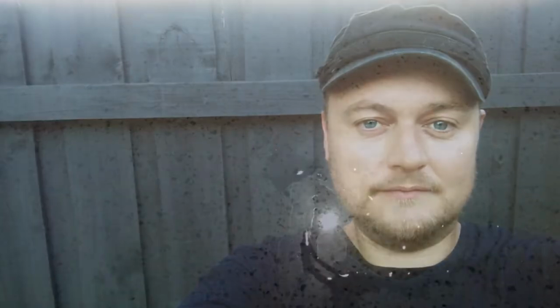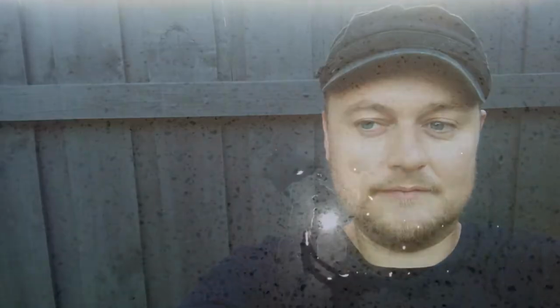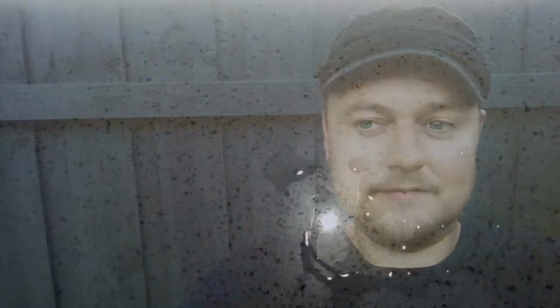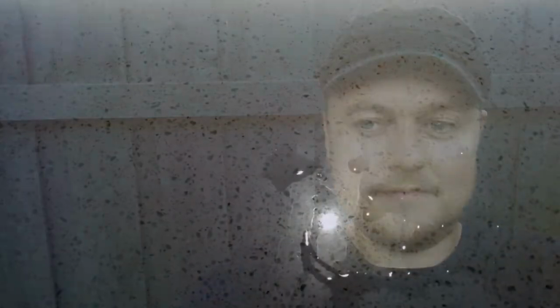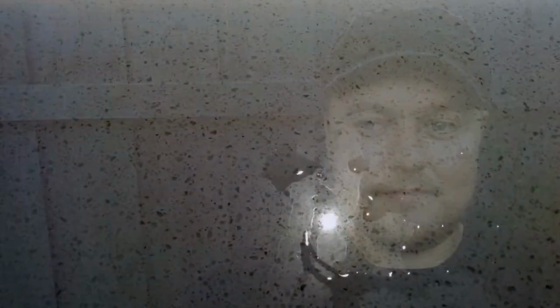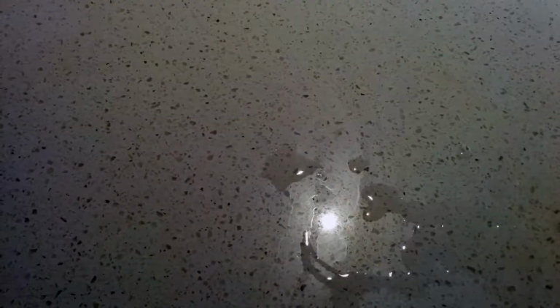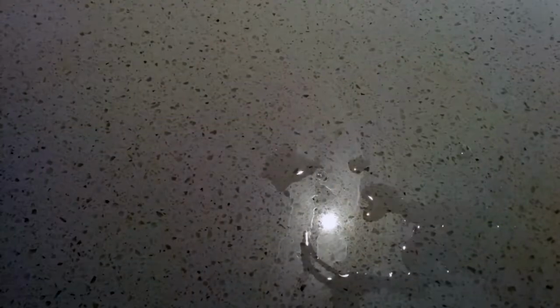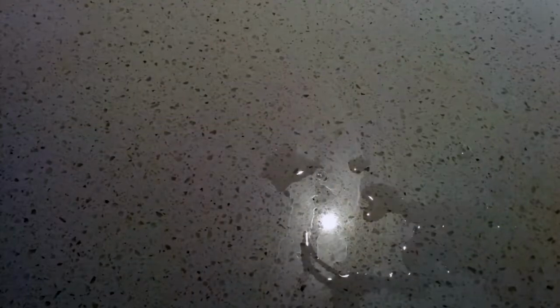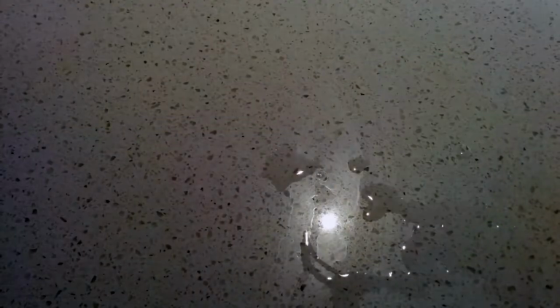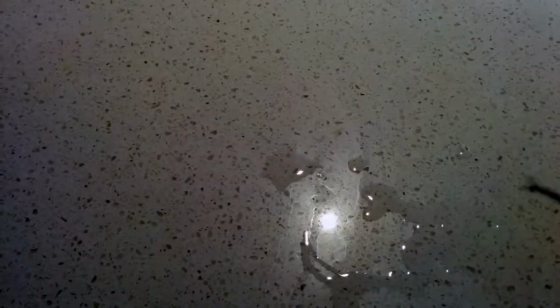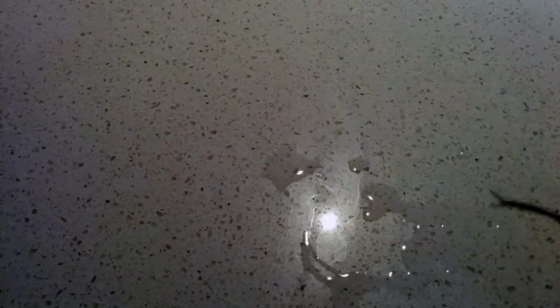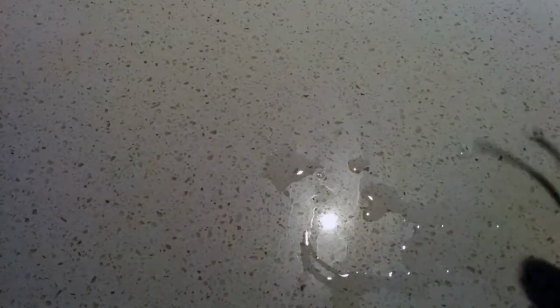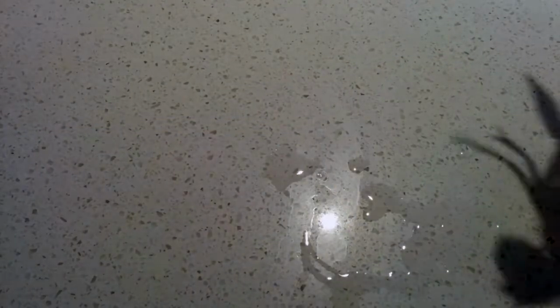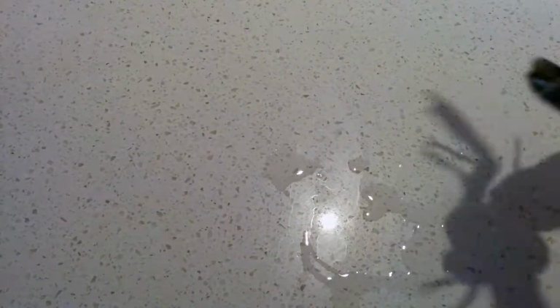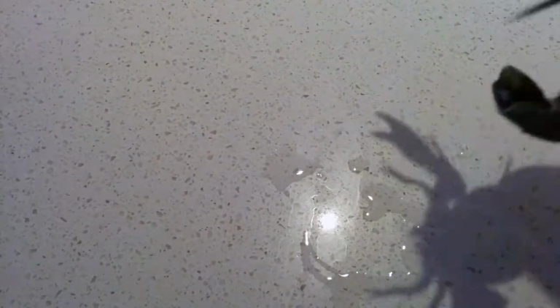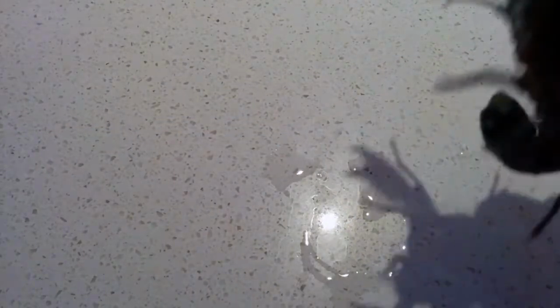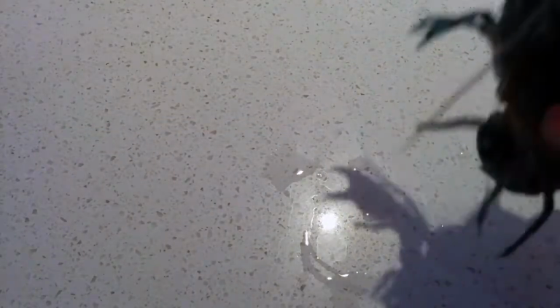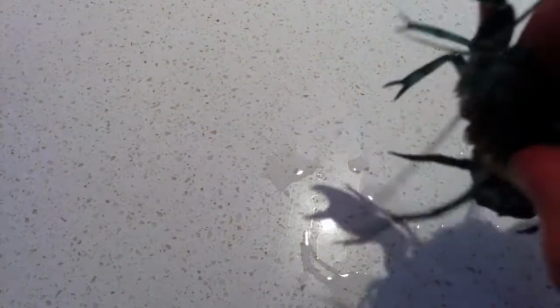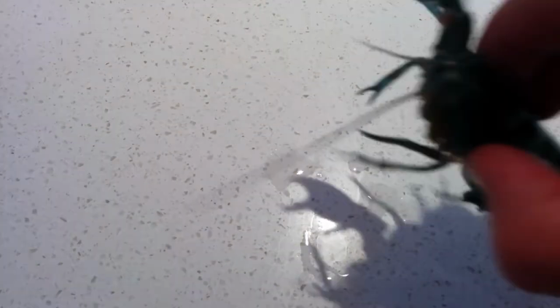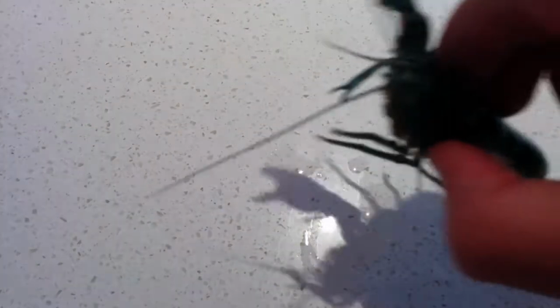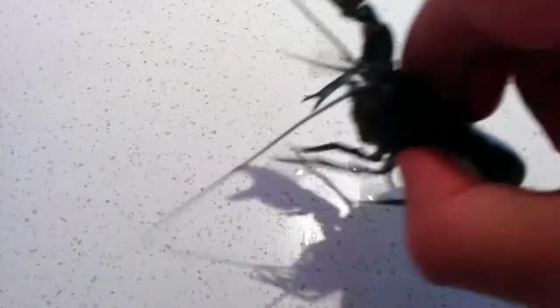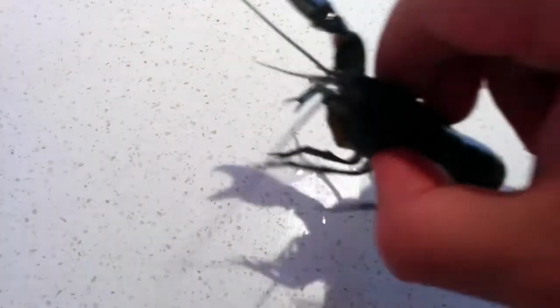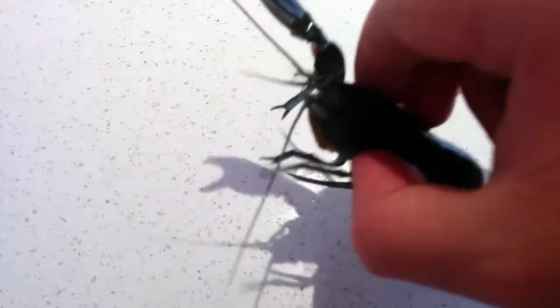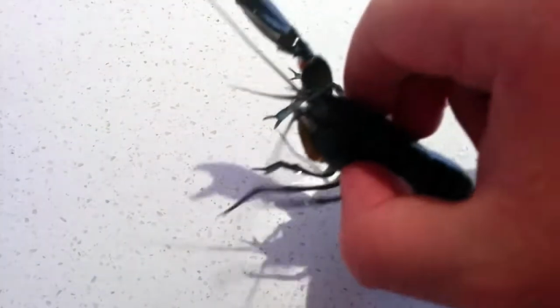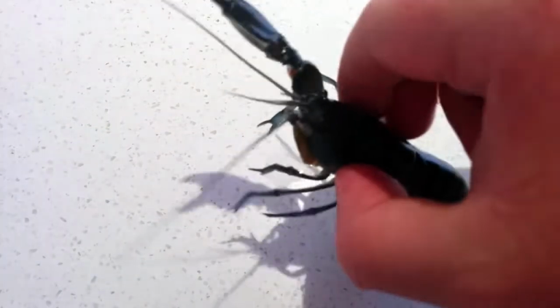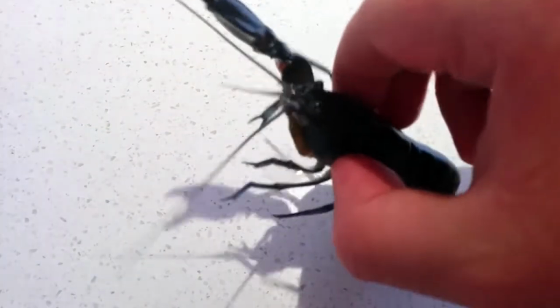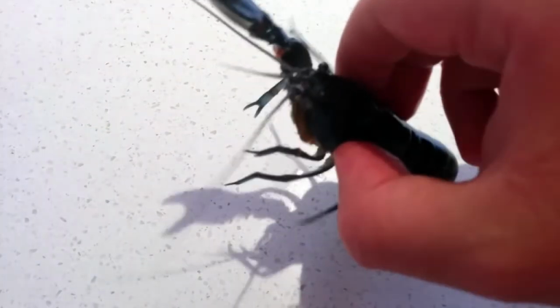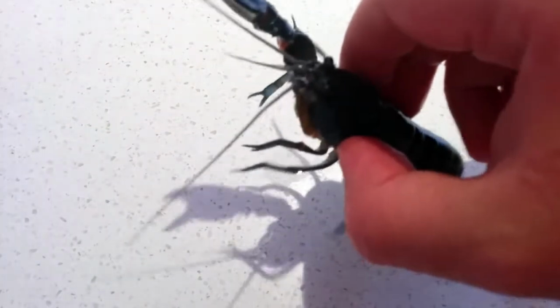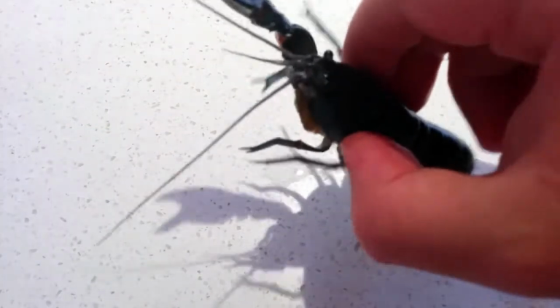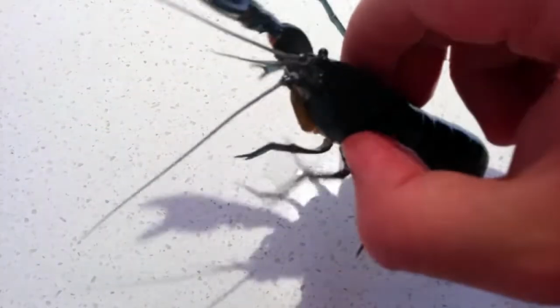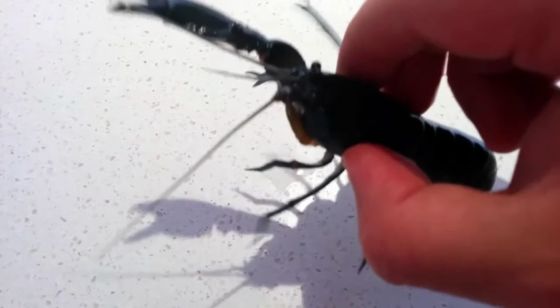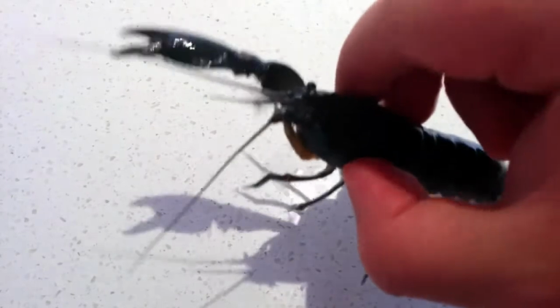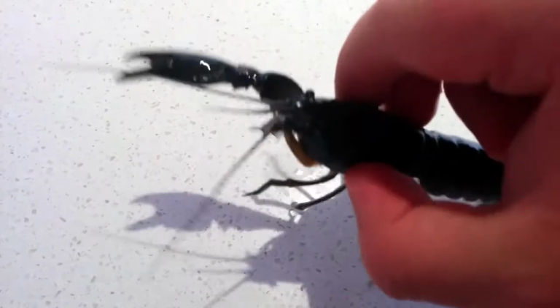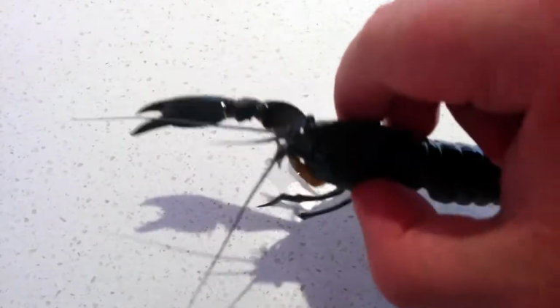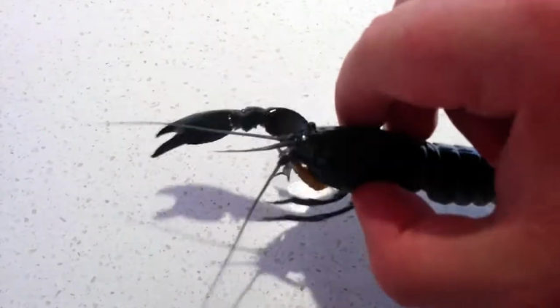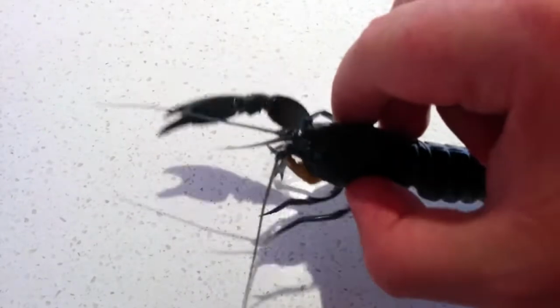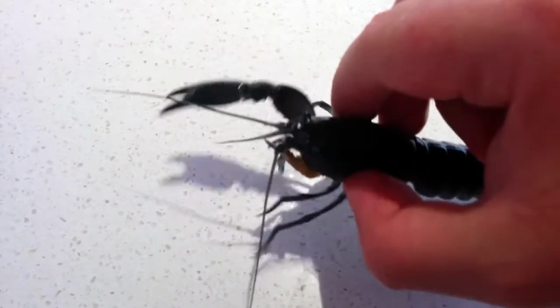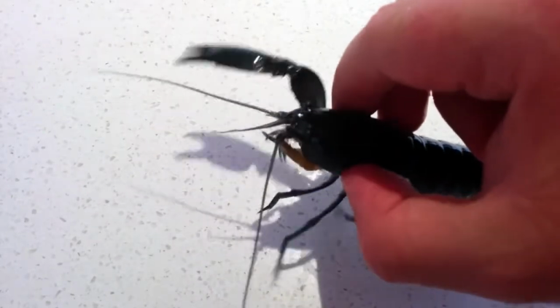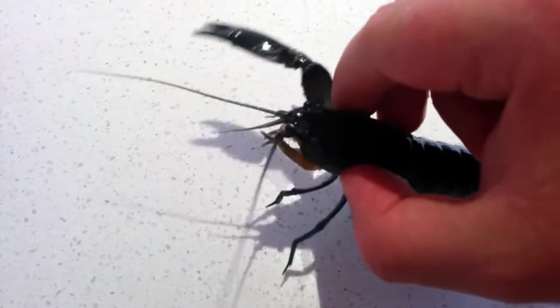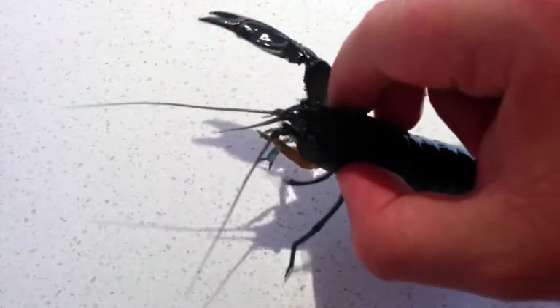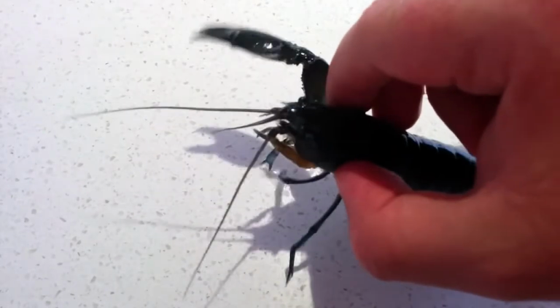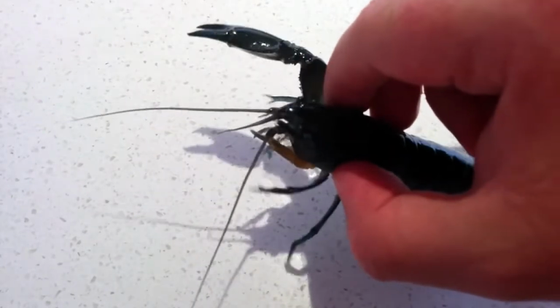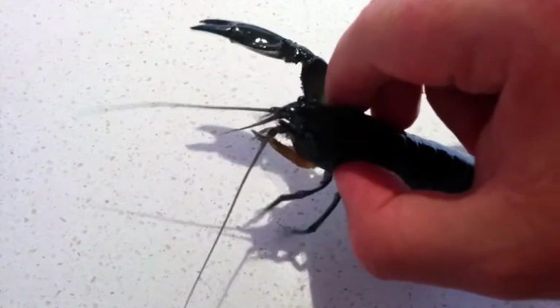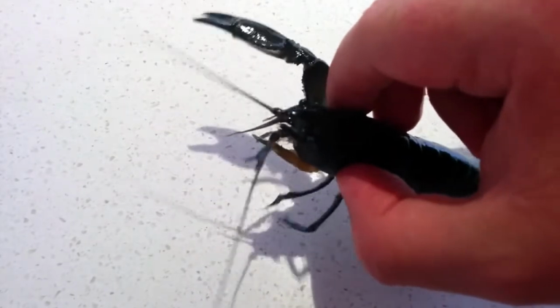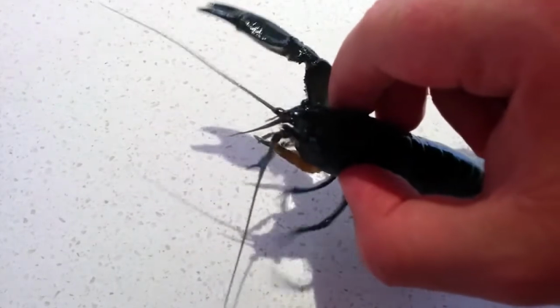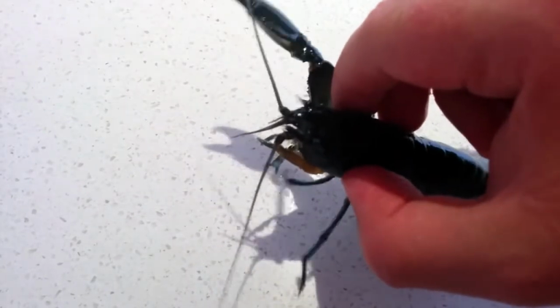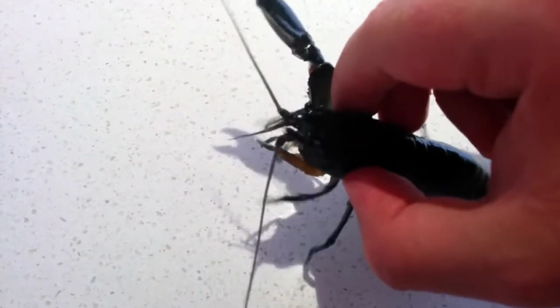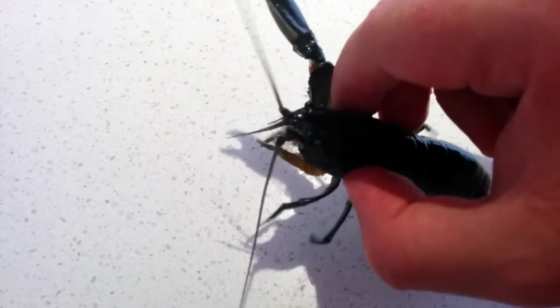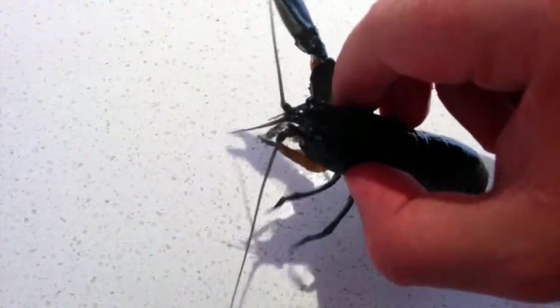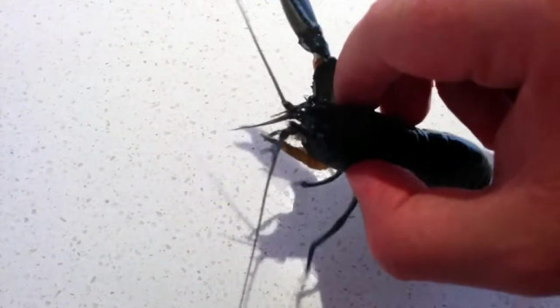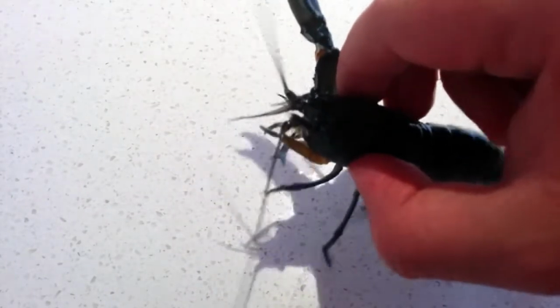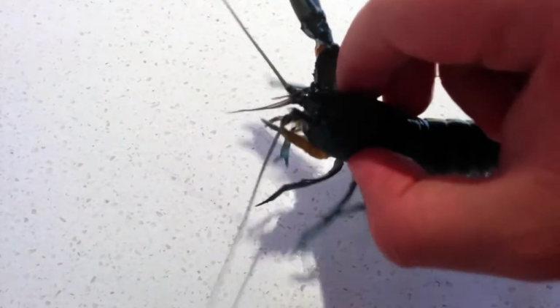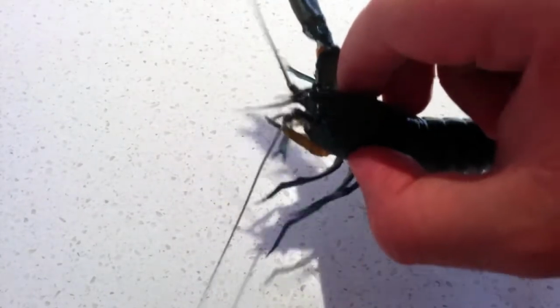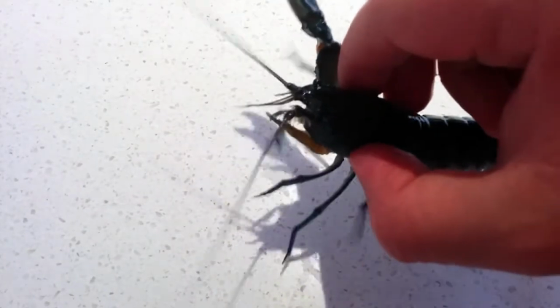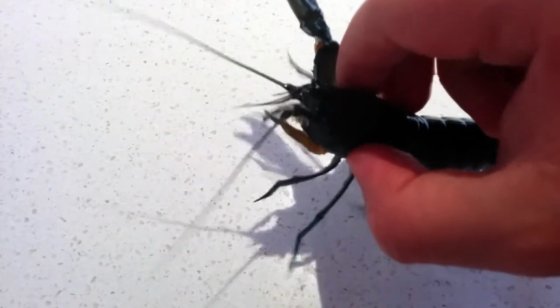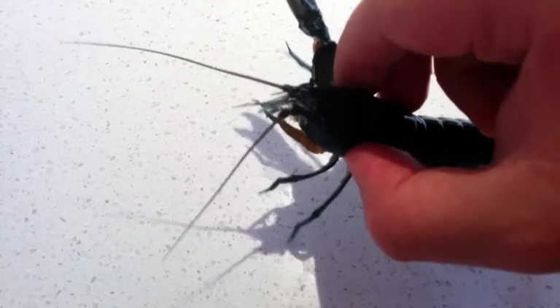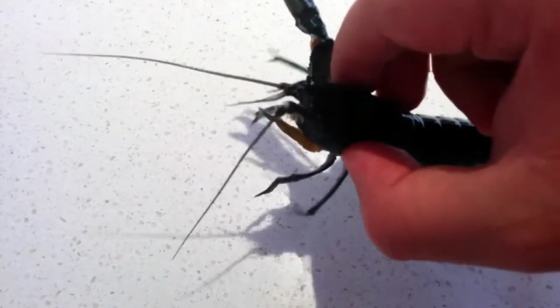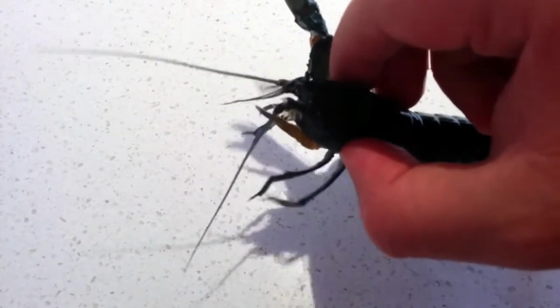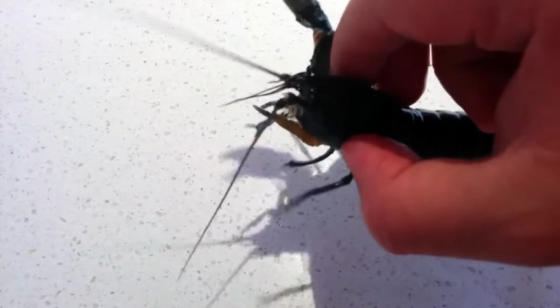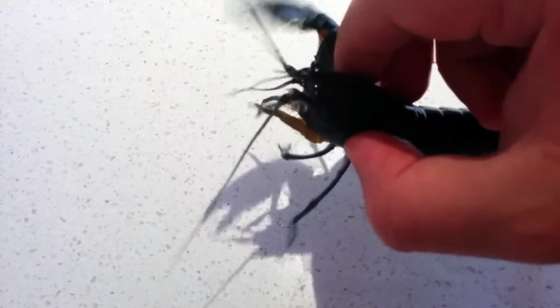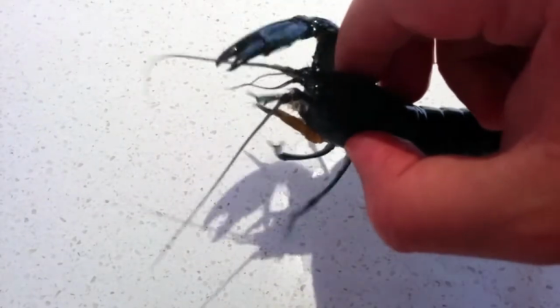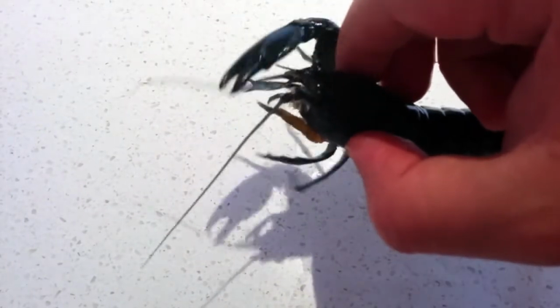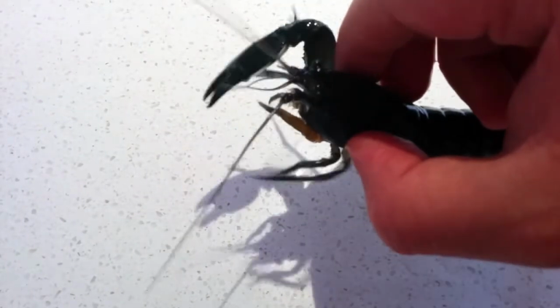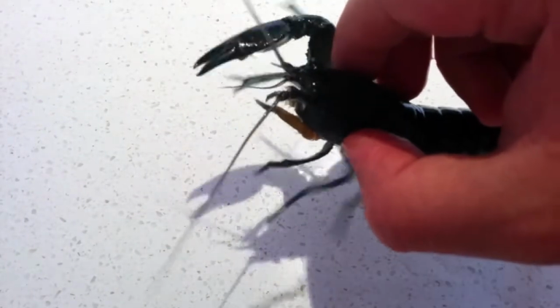What you want to do is grab your yabby at the sides like that so their pincers can't get your fingers.